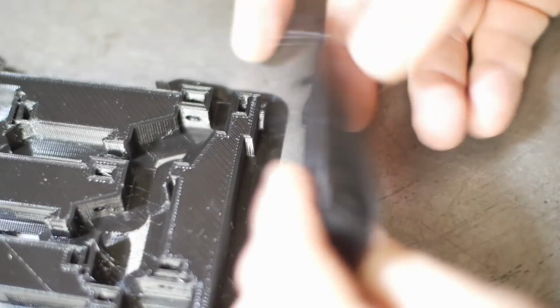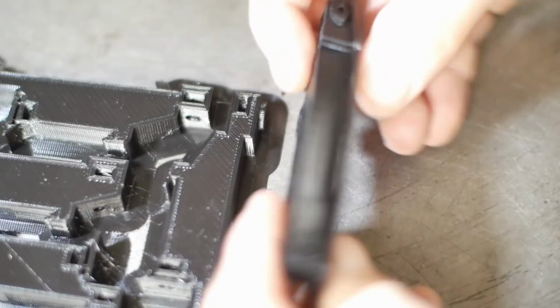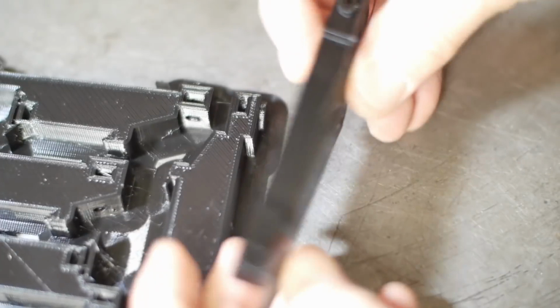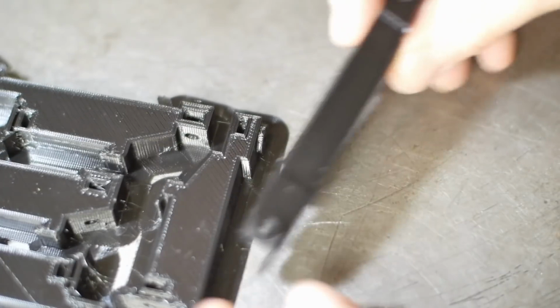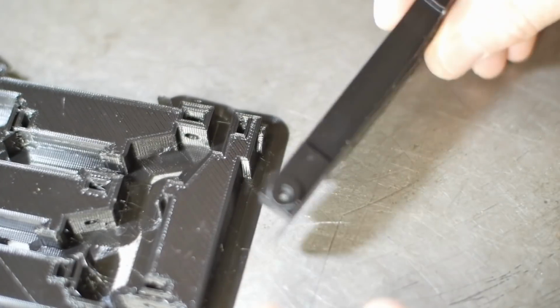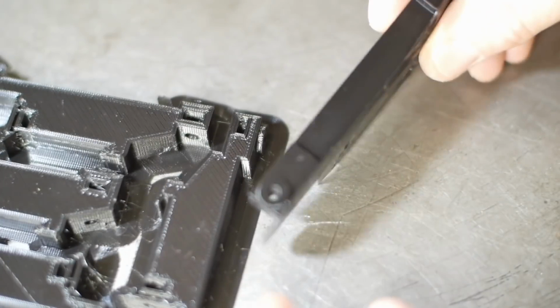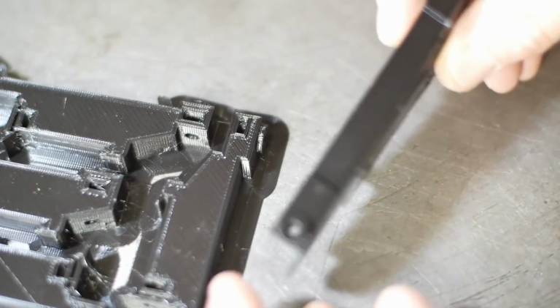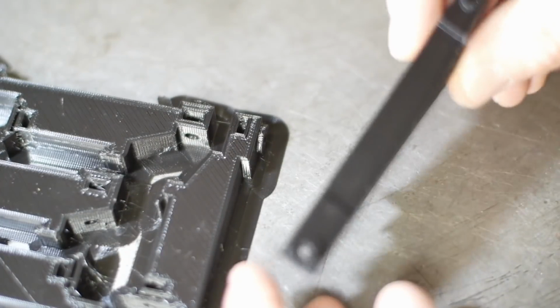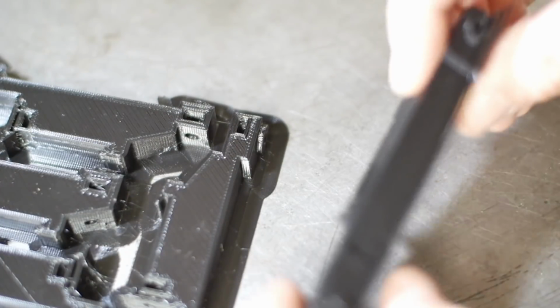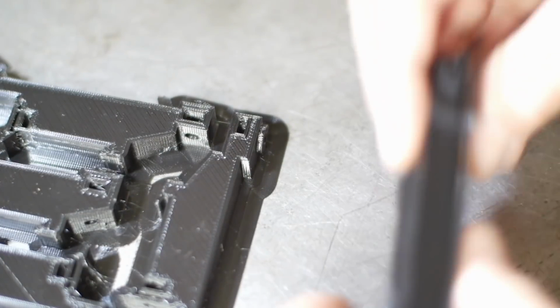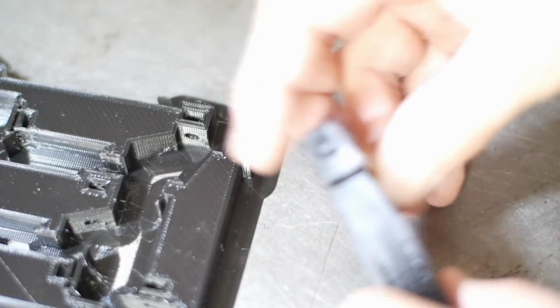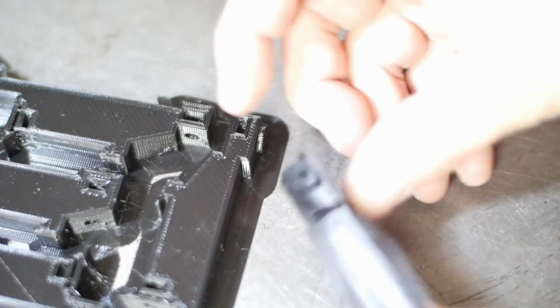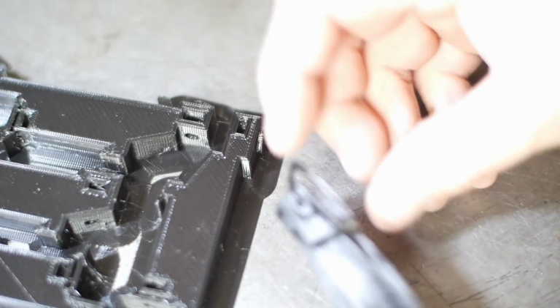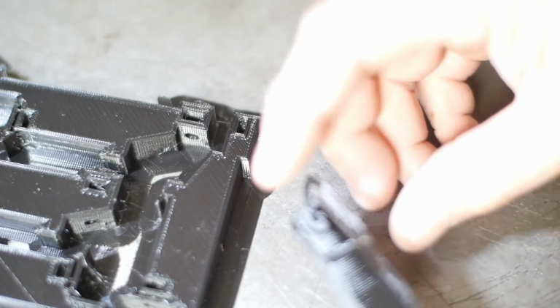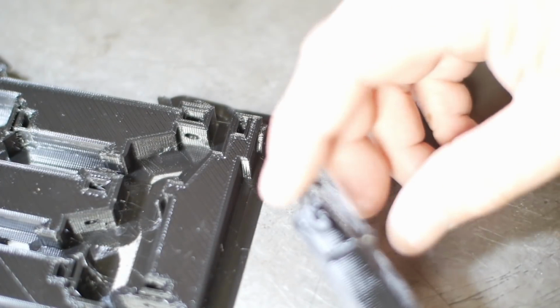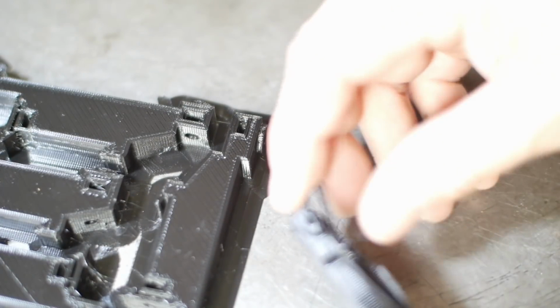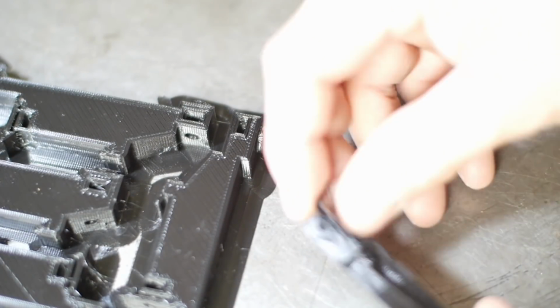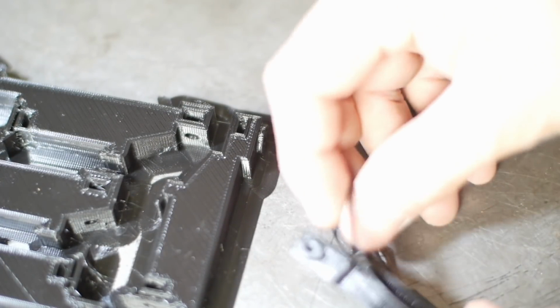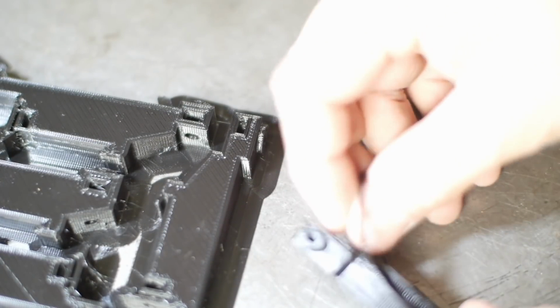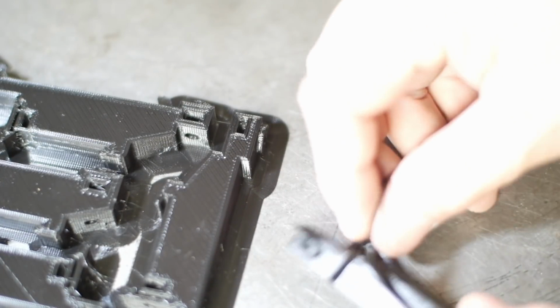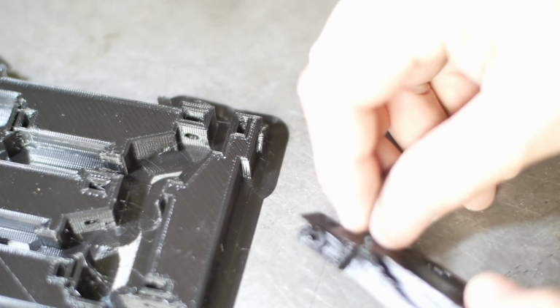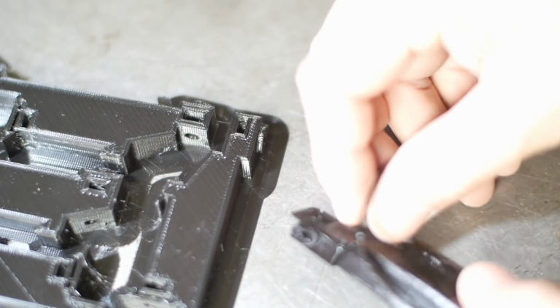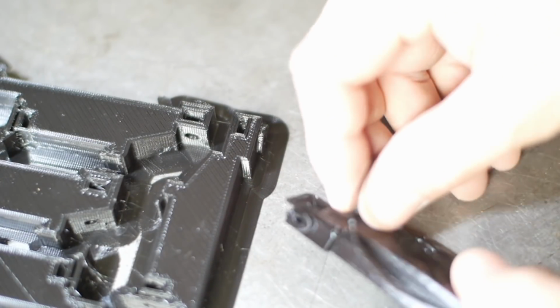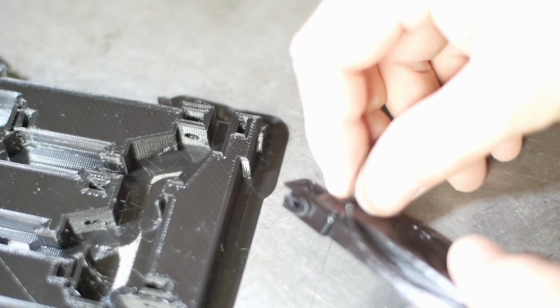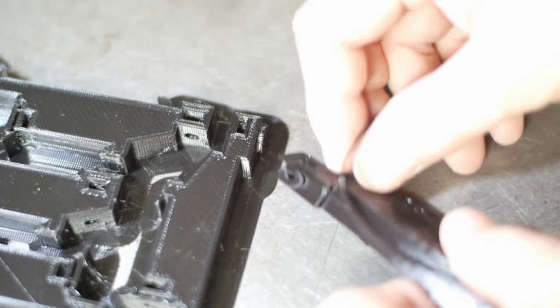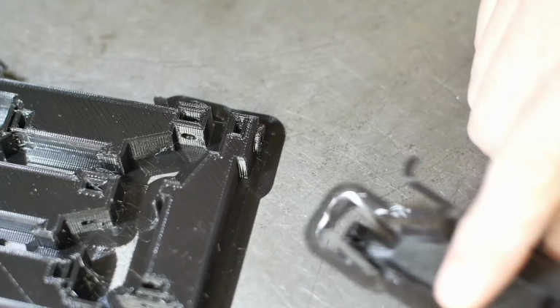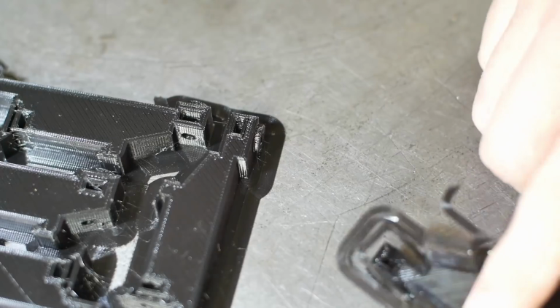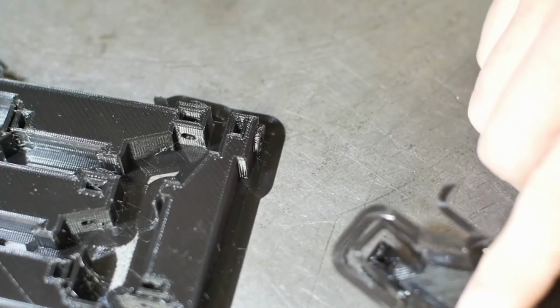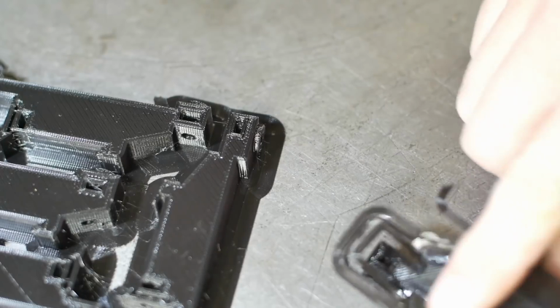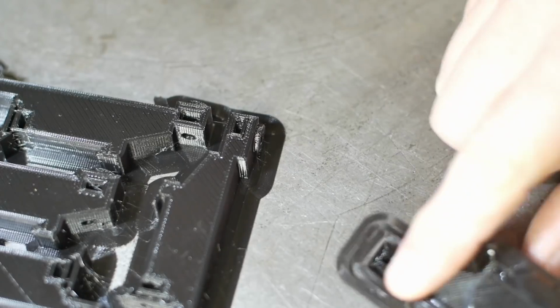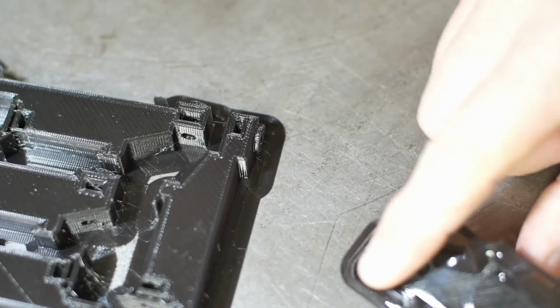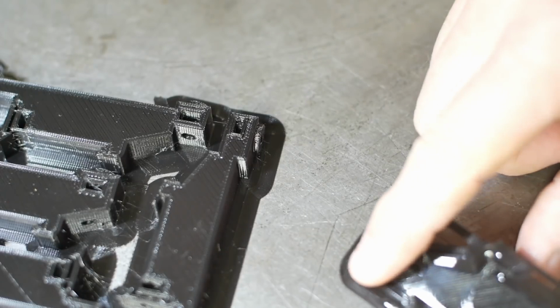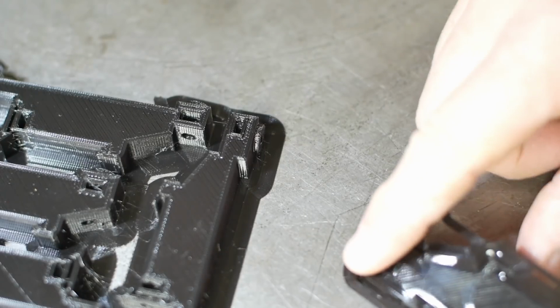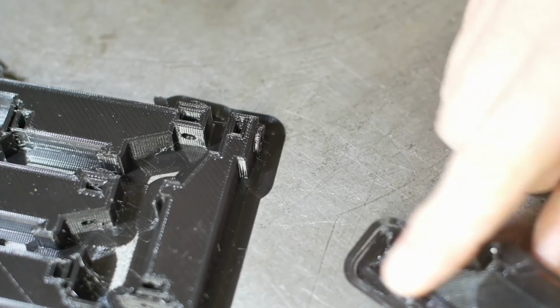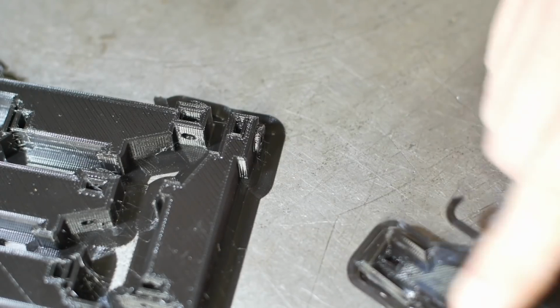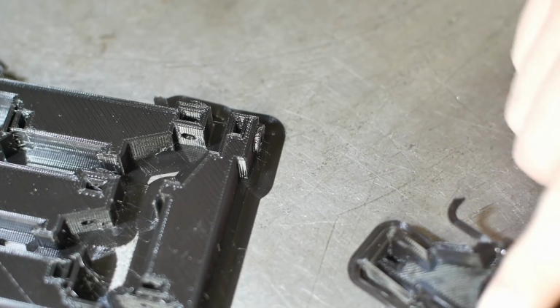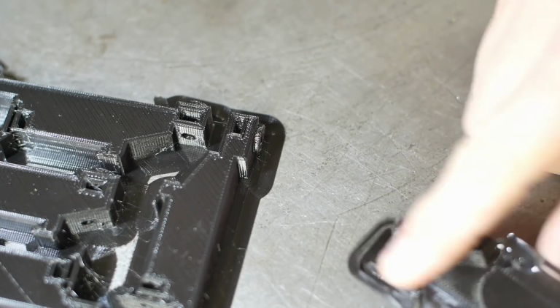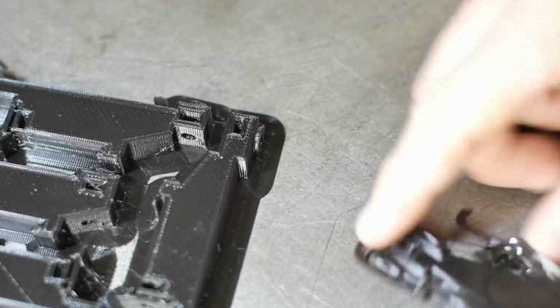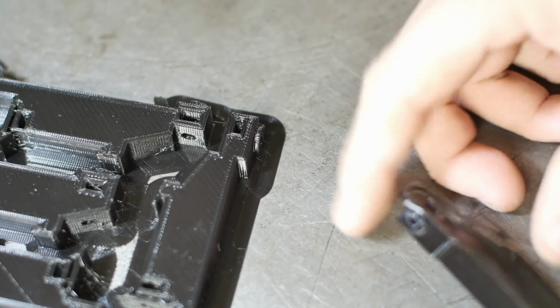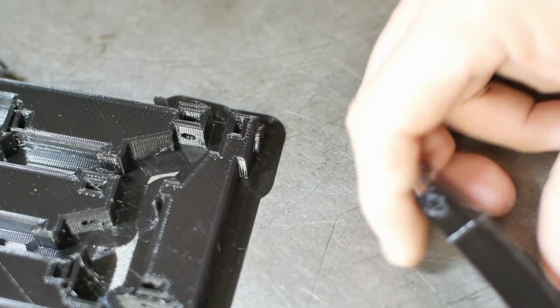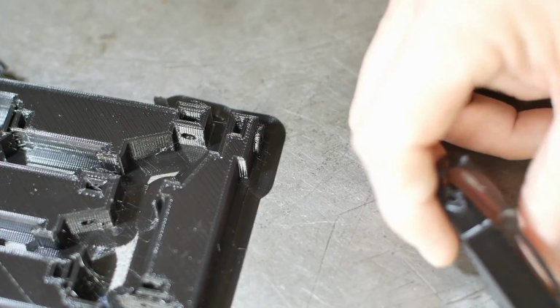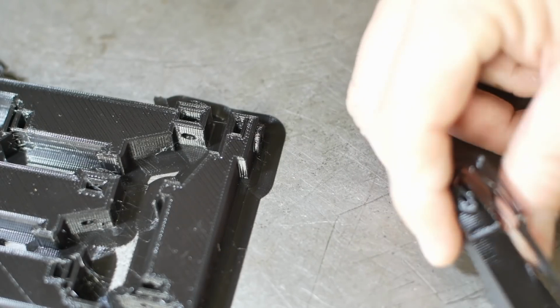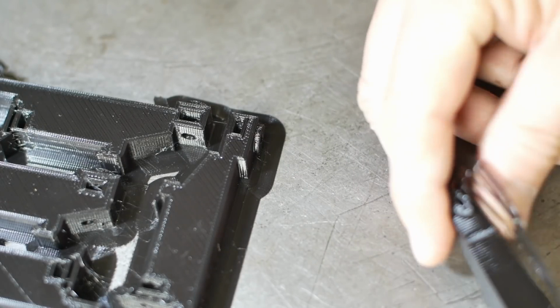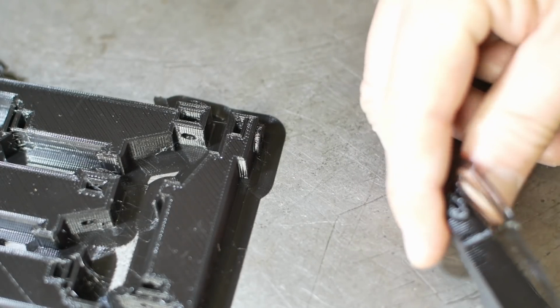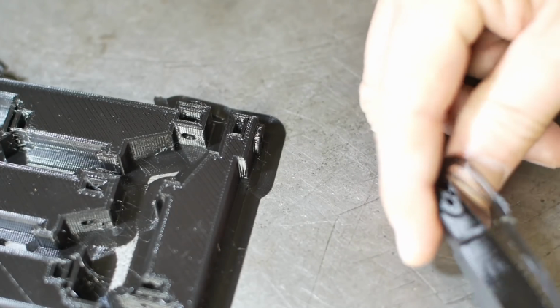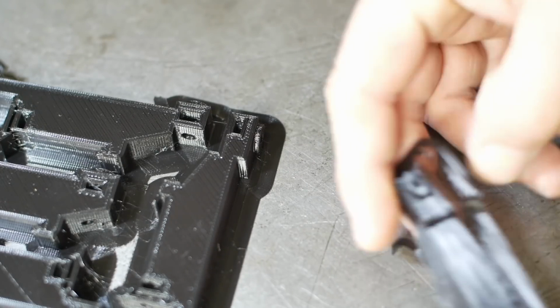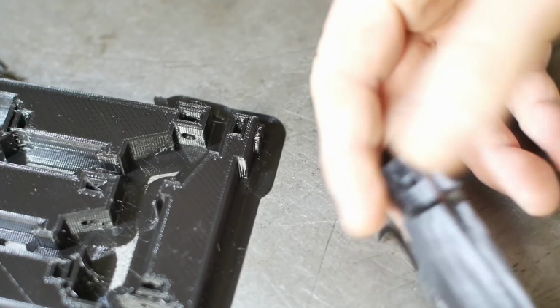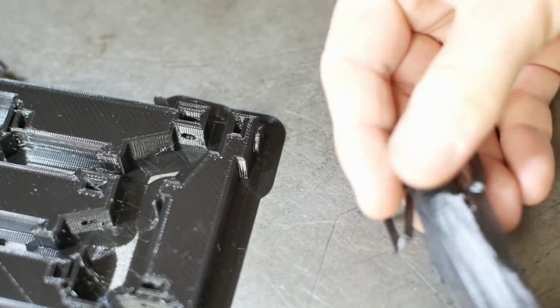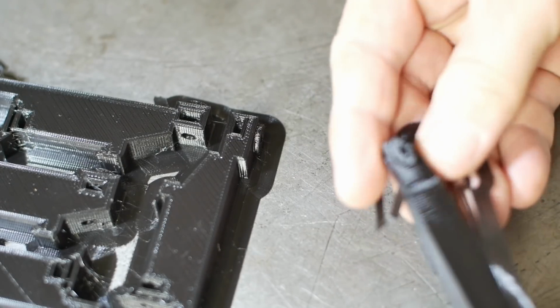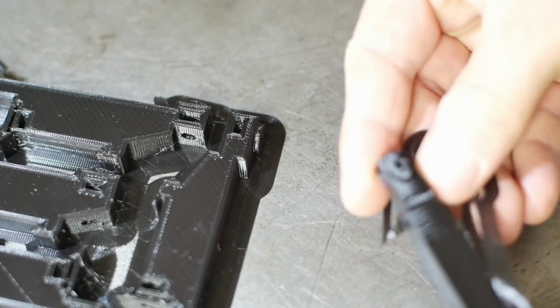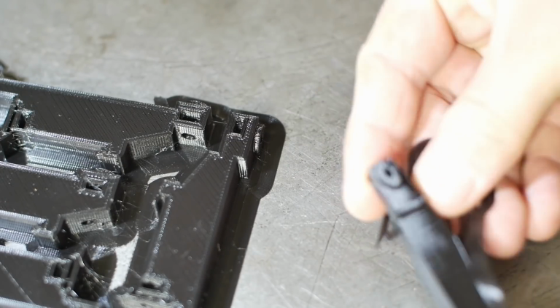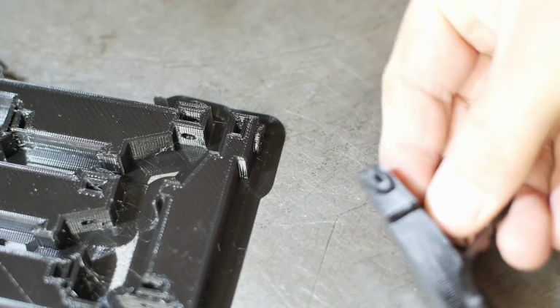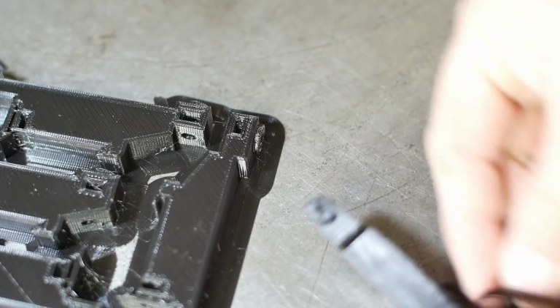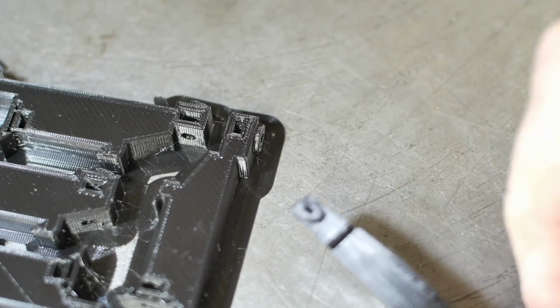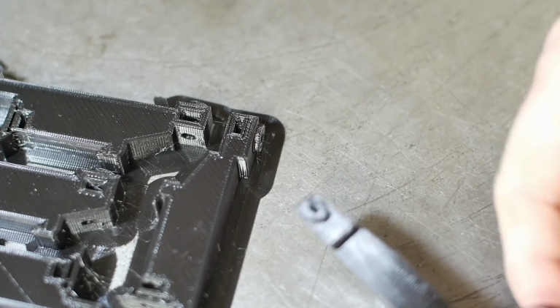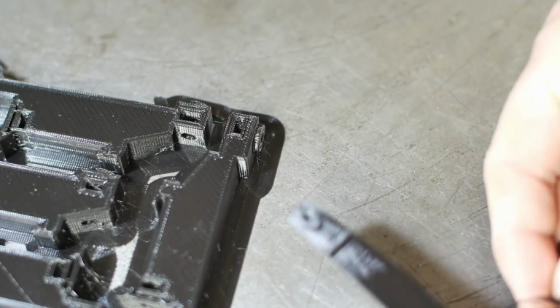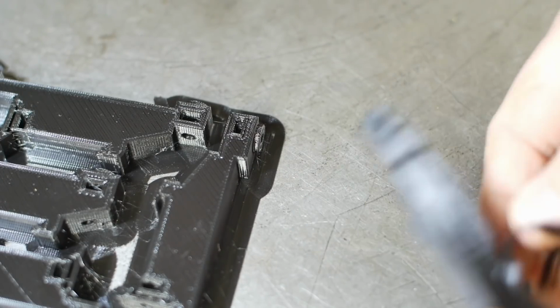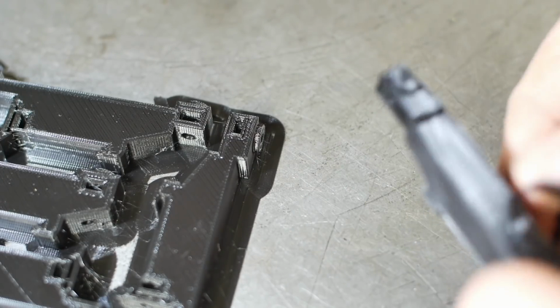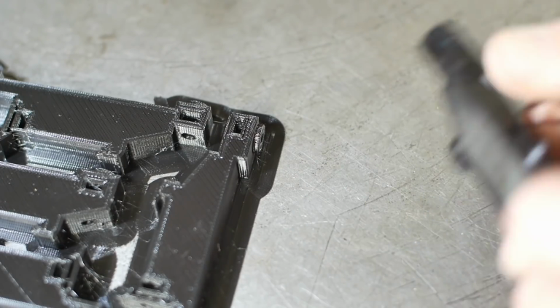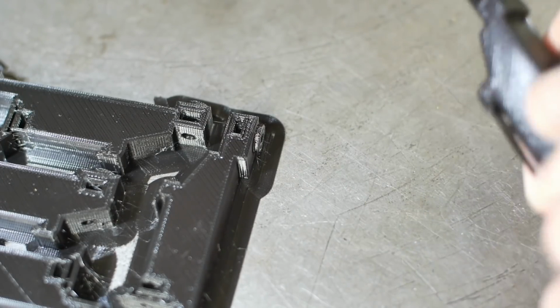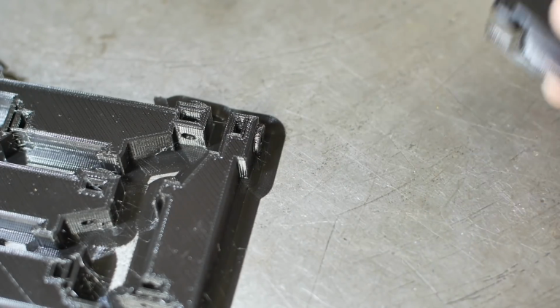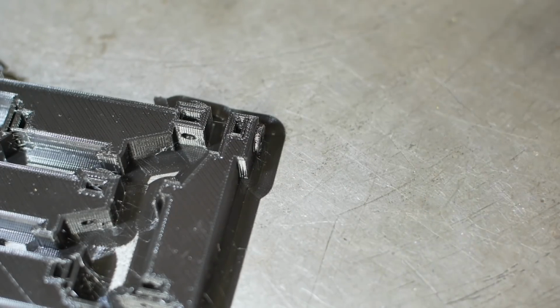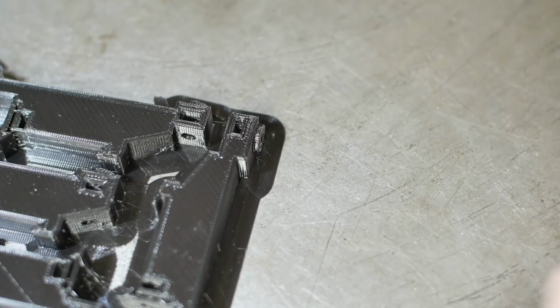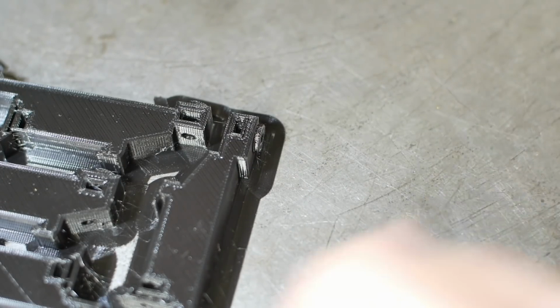This one I think is a complete failure — you can see it didn't bond to the bed properly, it's curved up, so it can go straight in the rubbish.